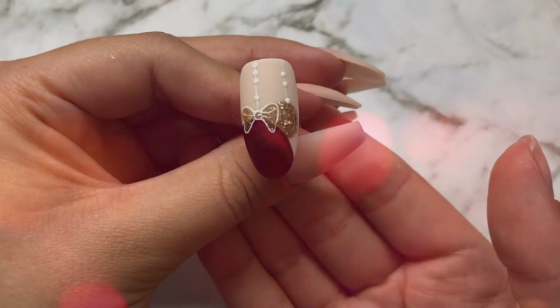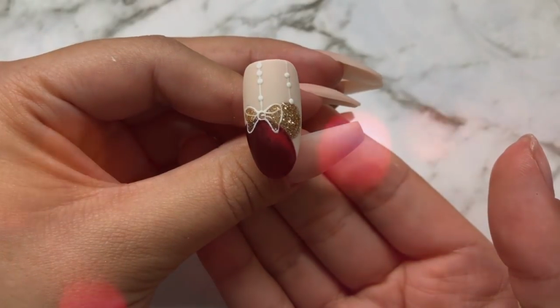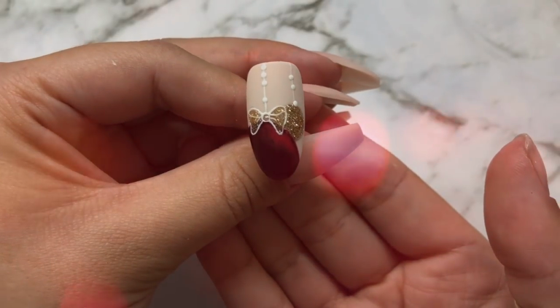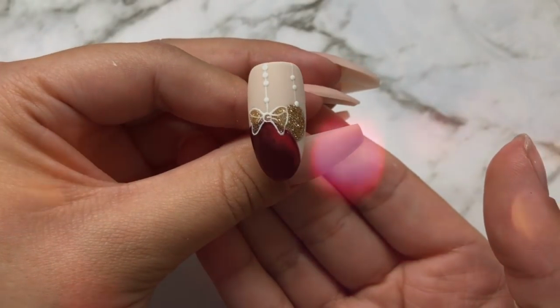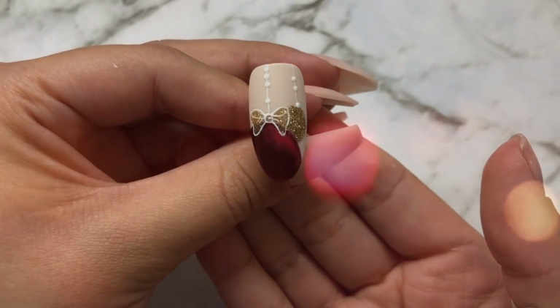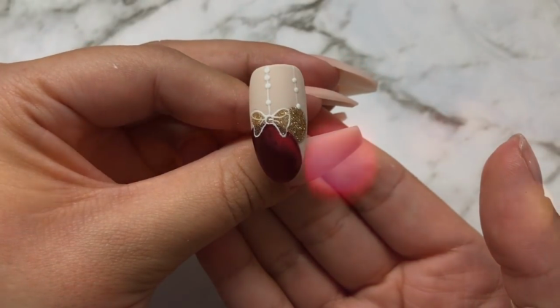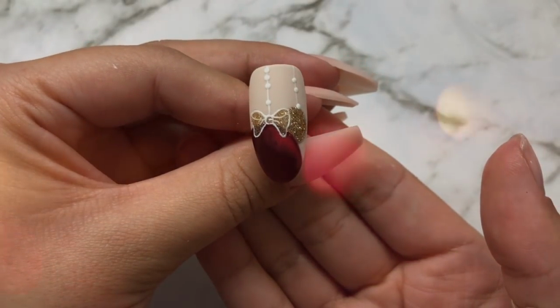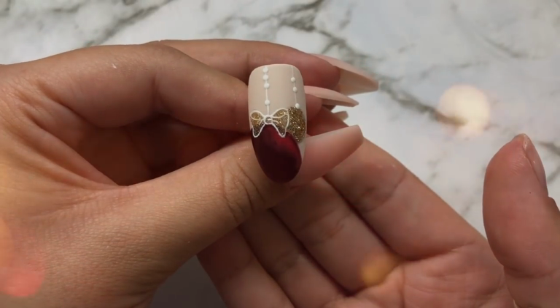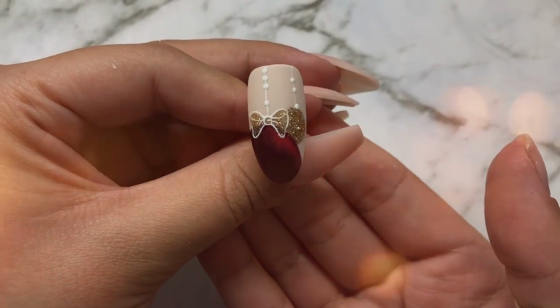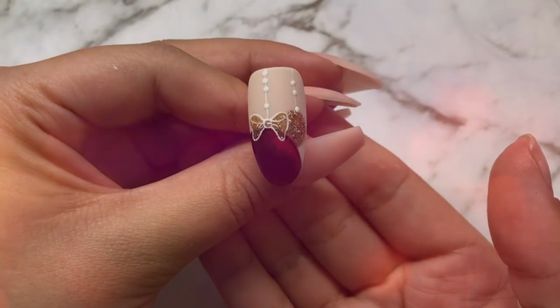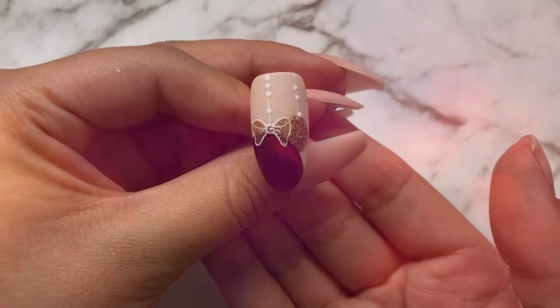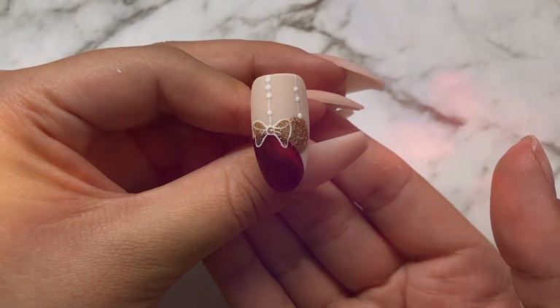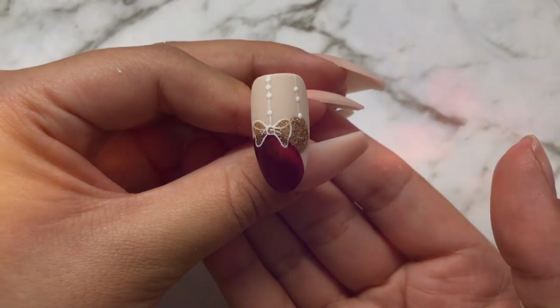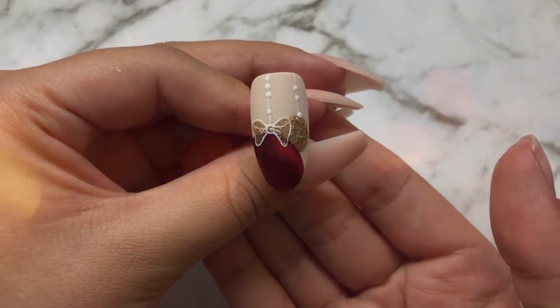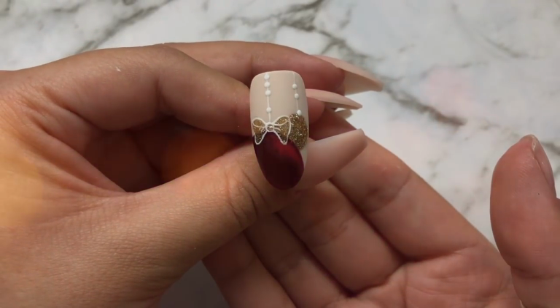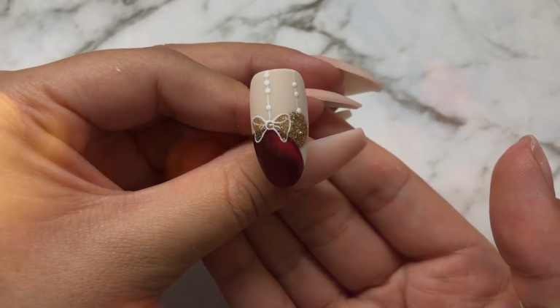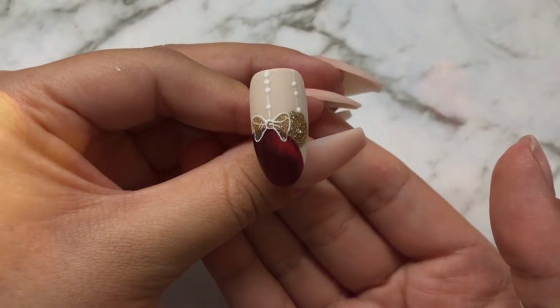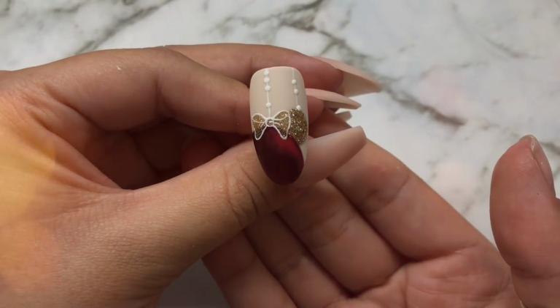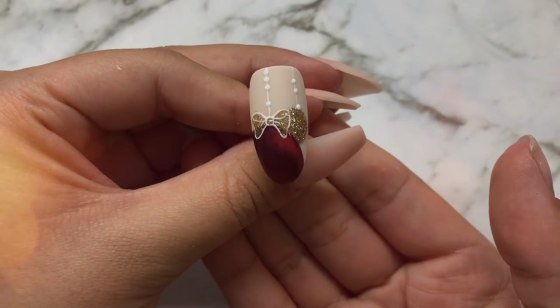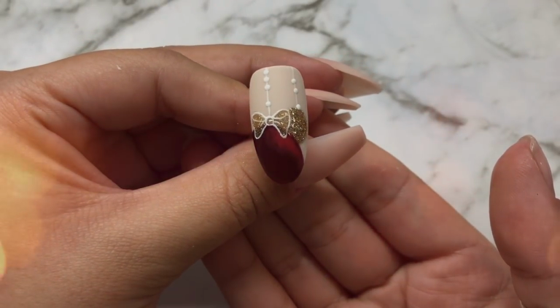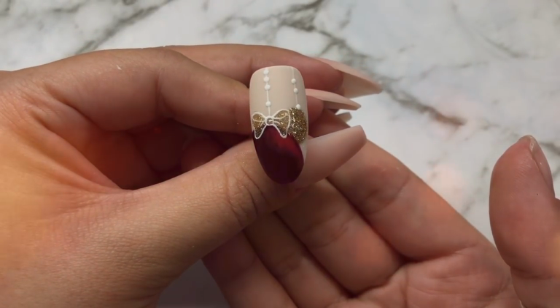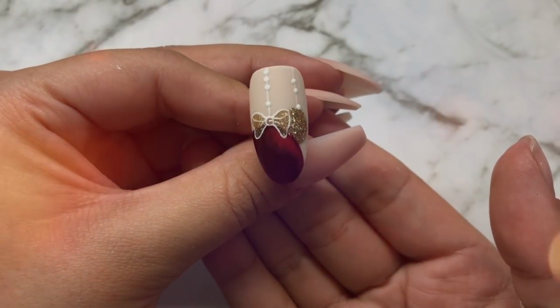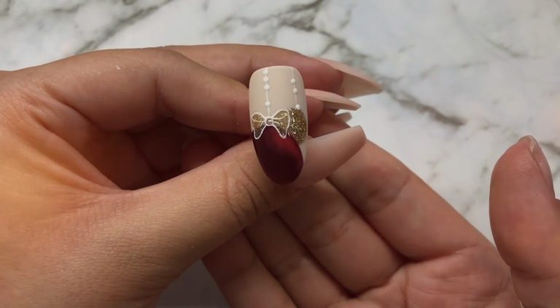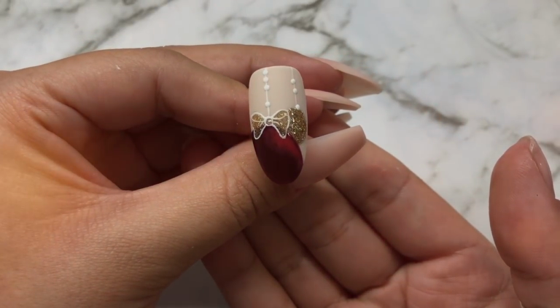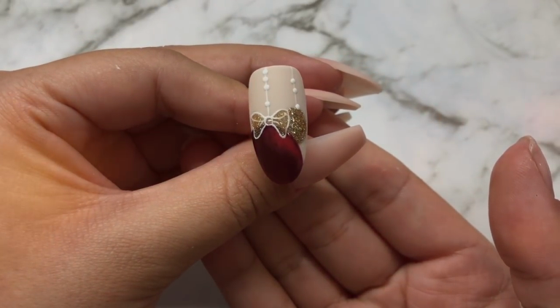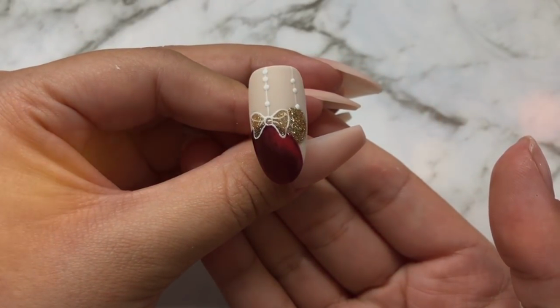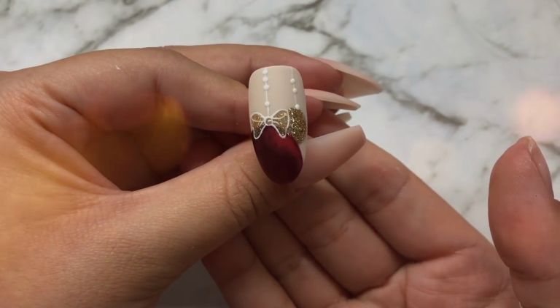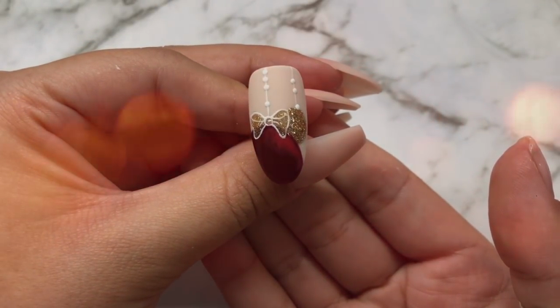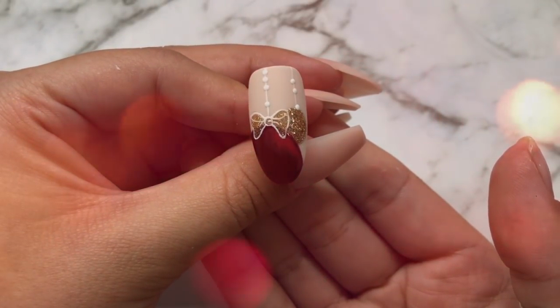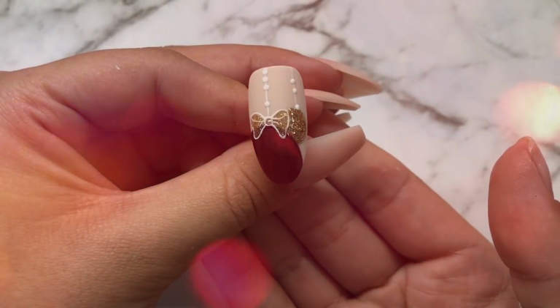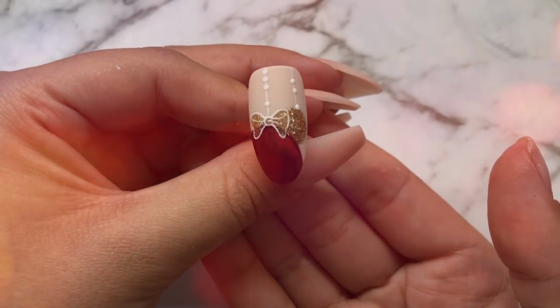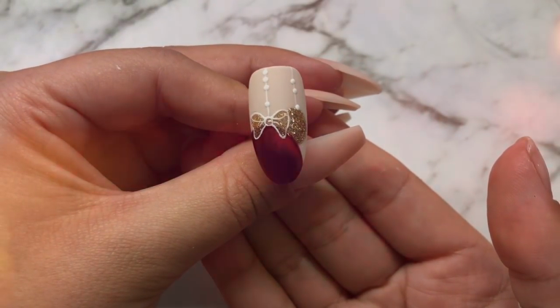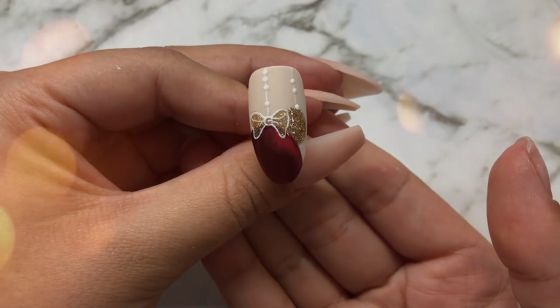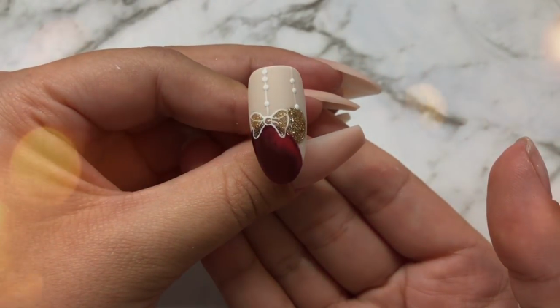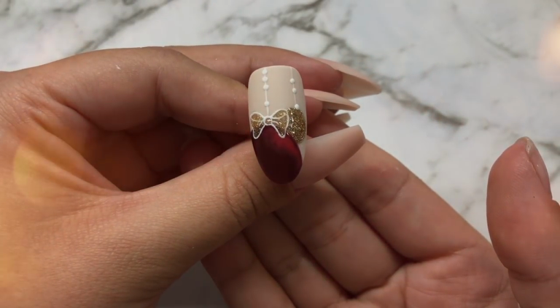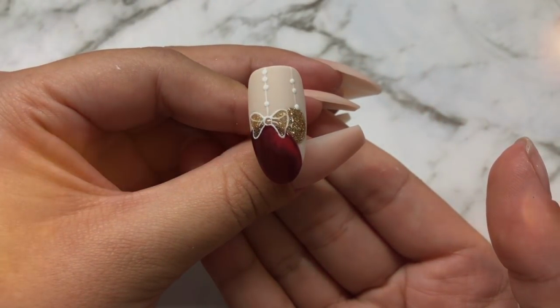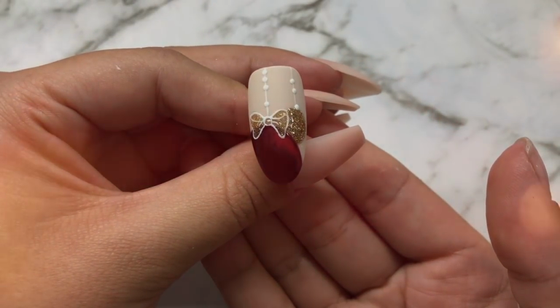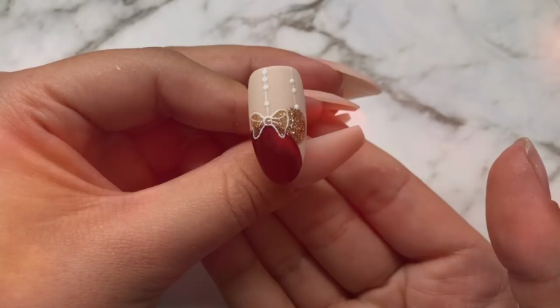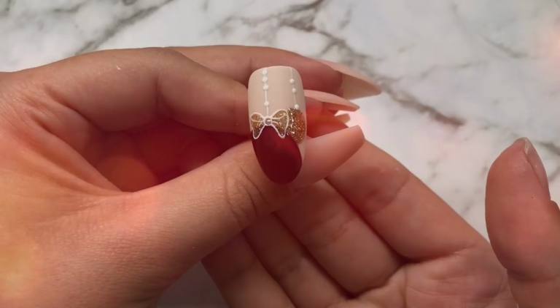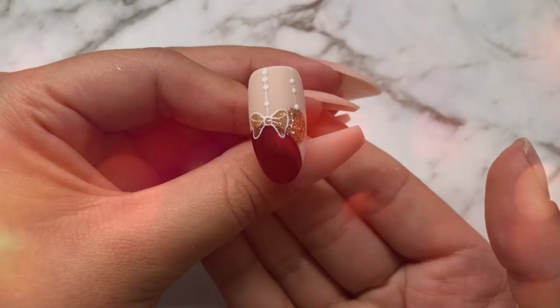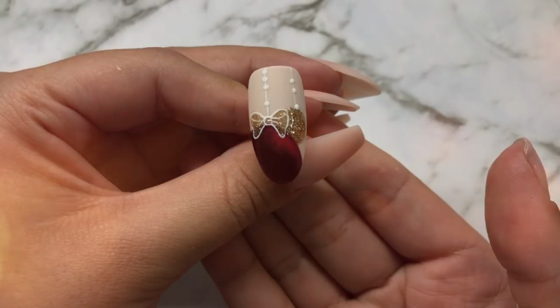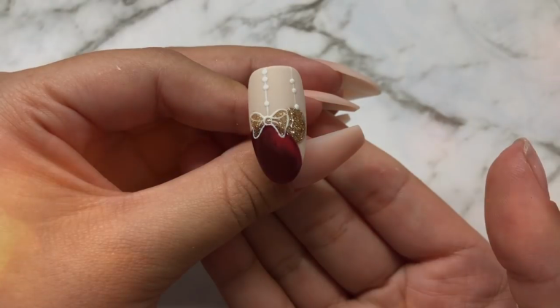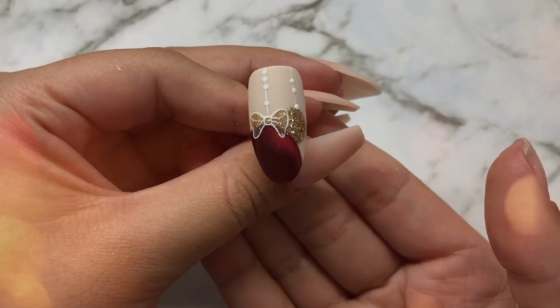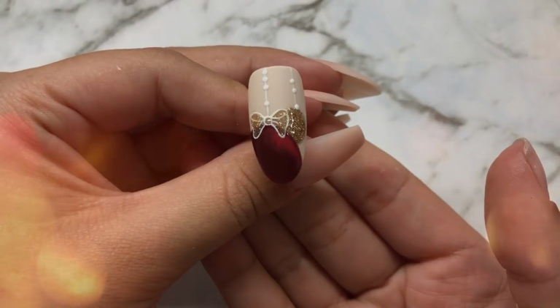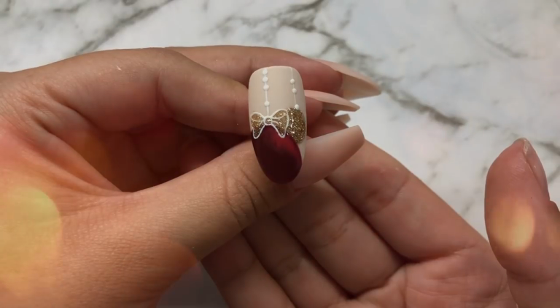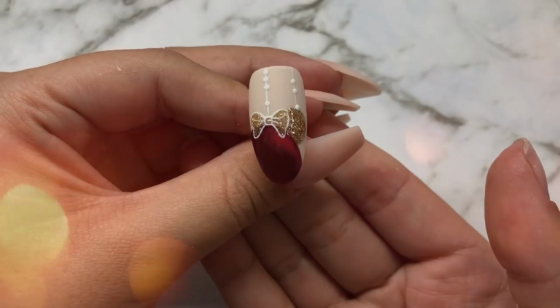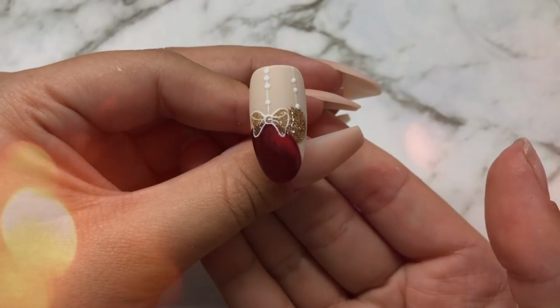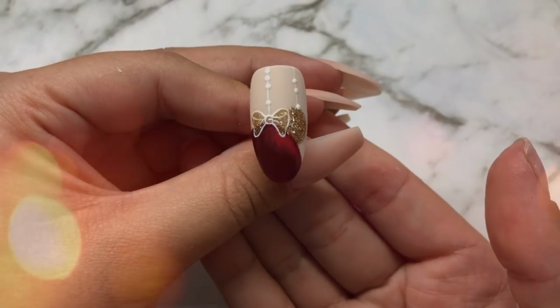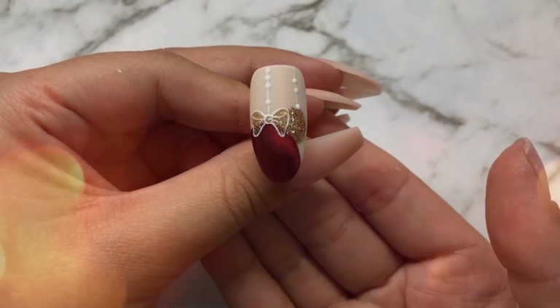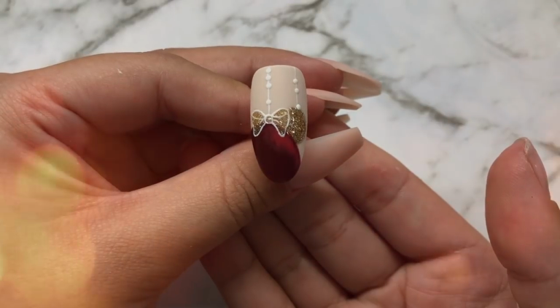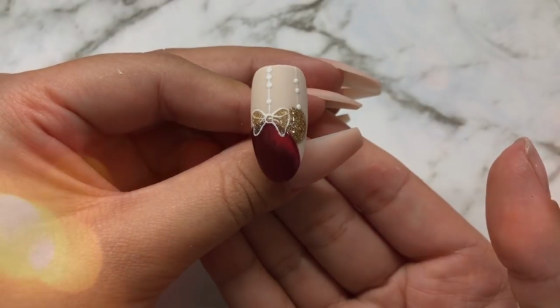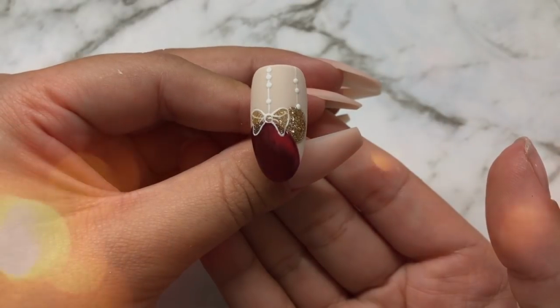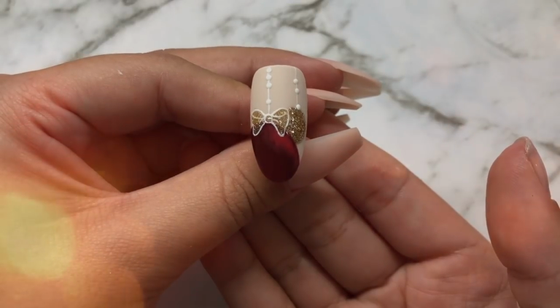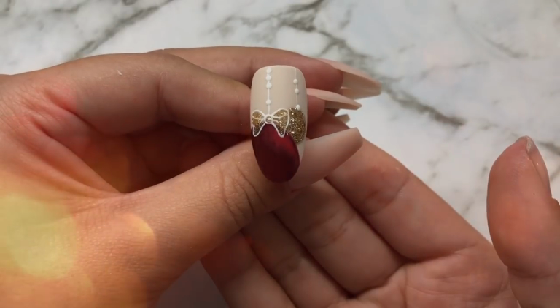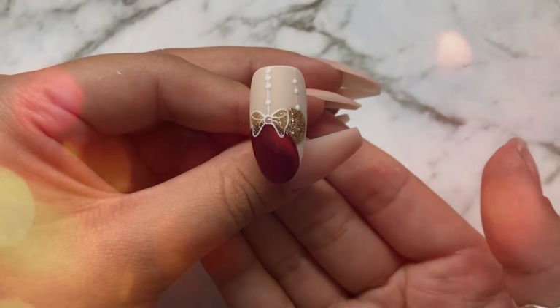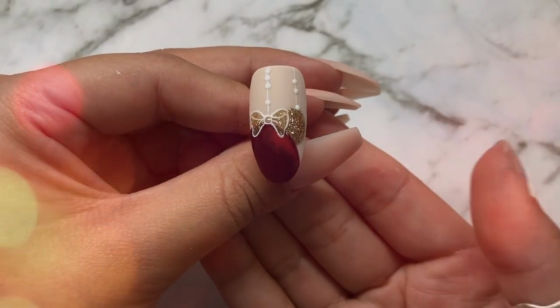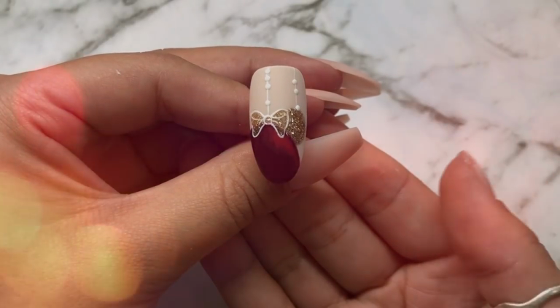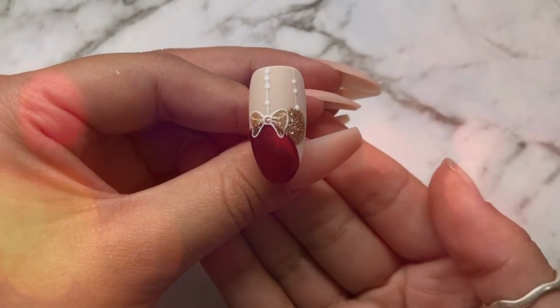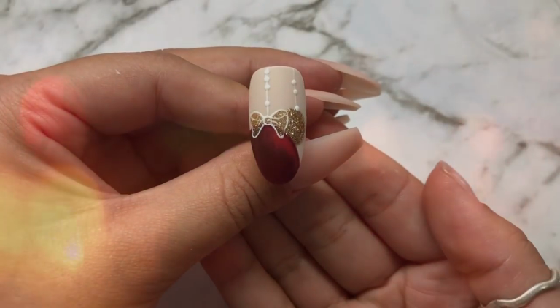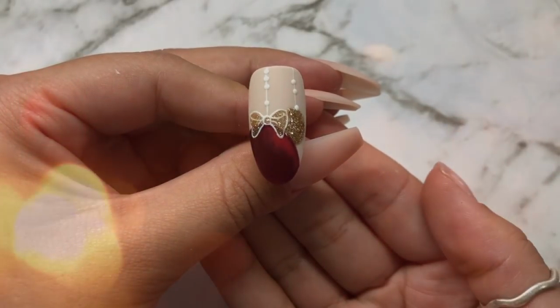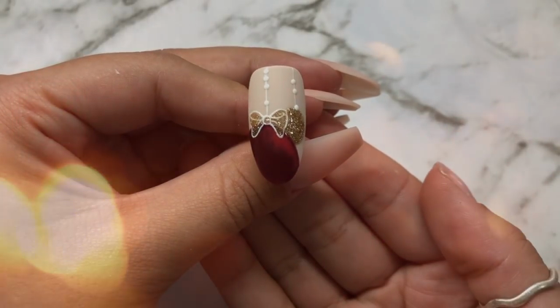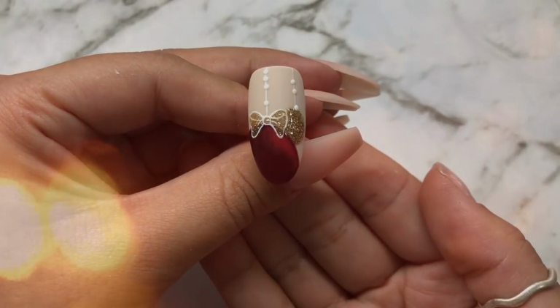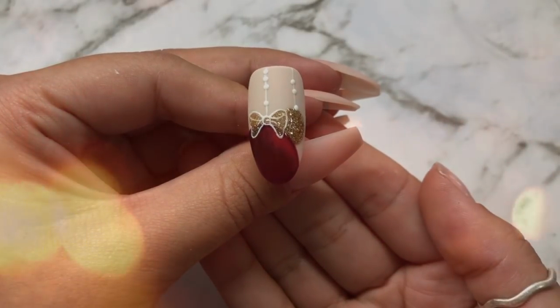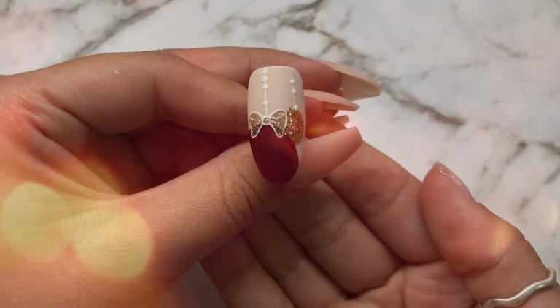Hi darlings, welcome to my first ever YouTube video. Today I'm going to show you how I created this Christmas bauble look.